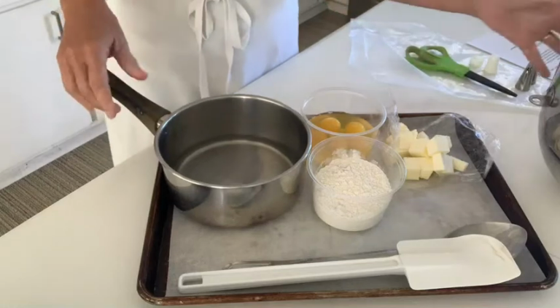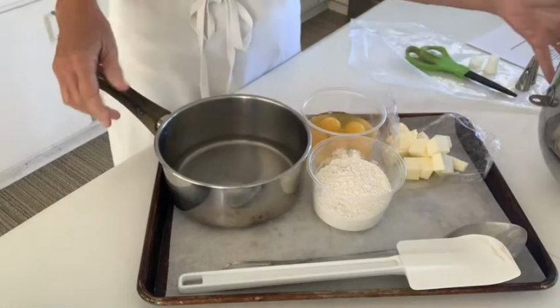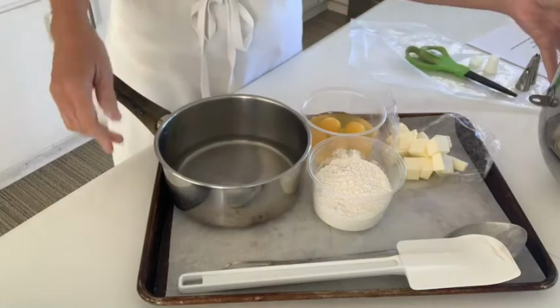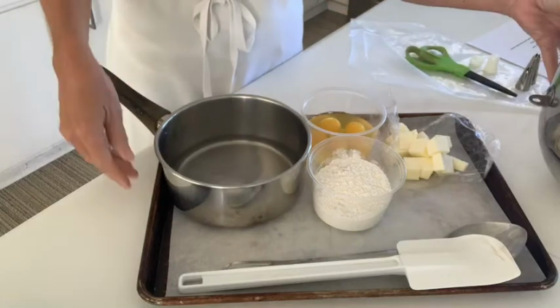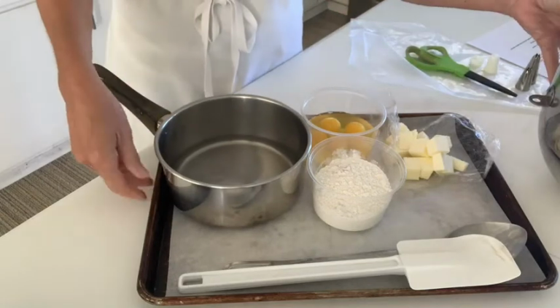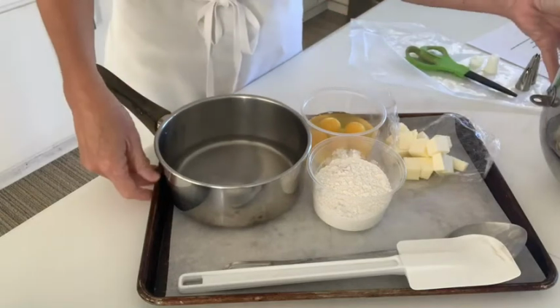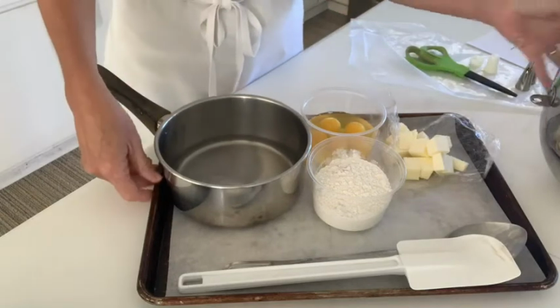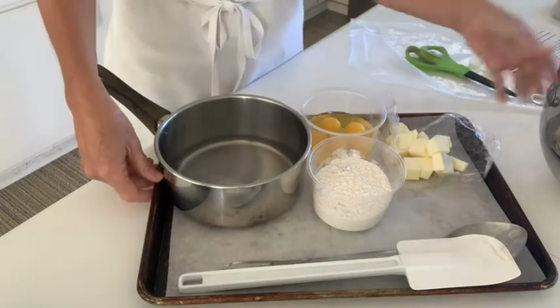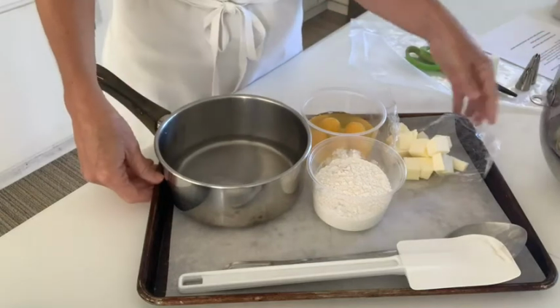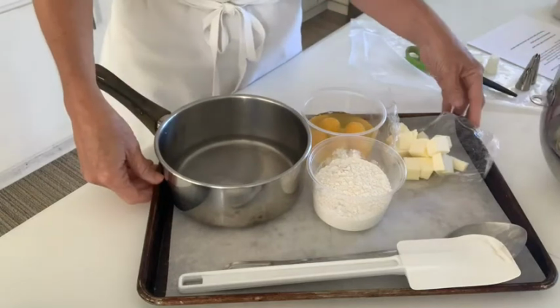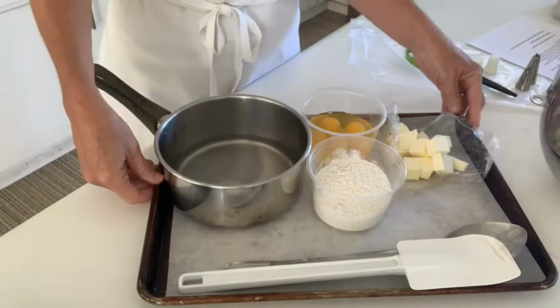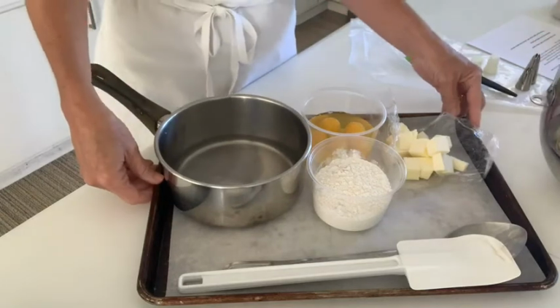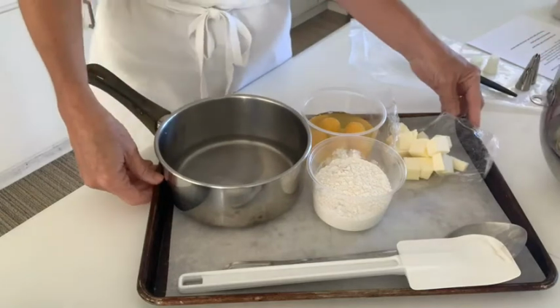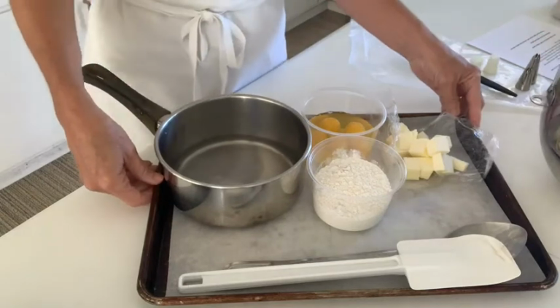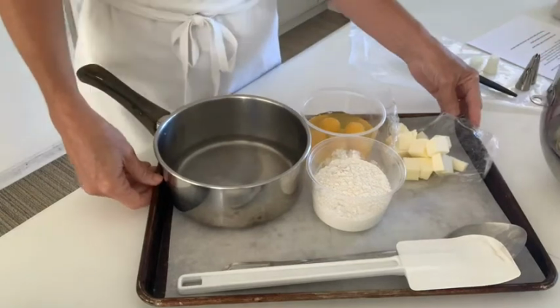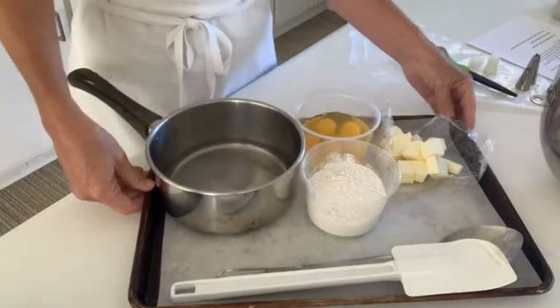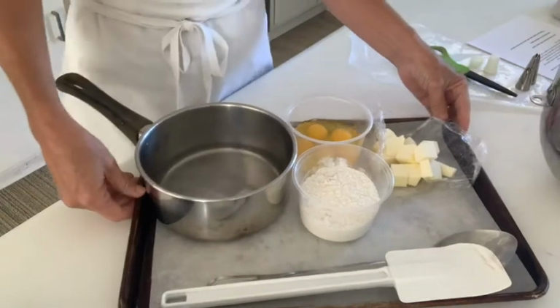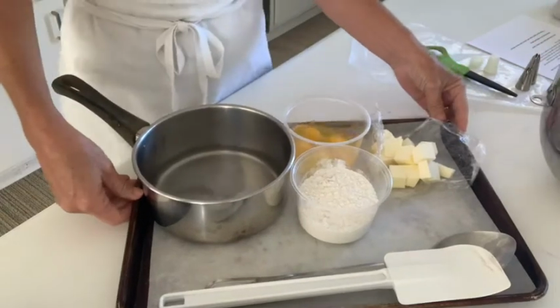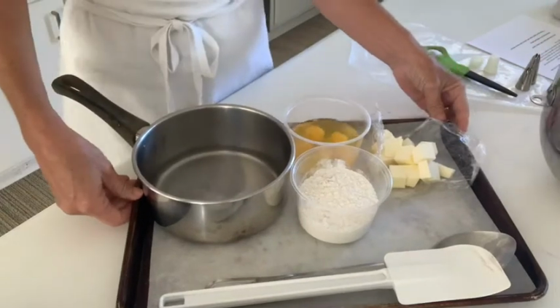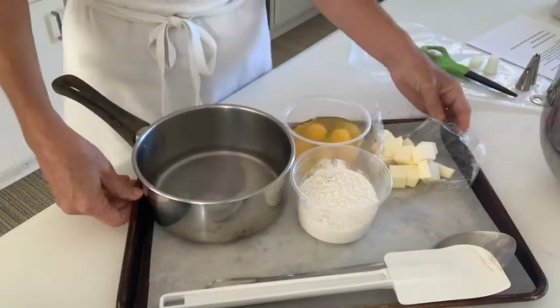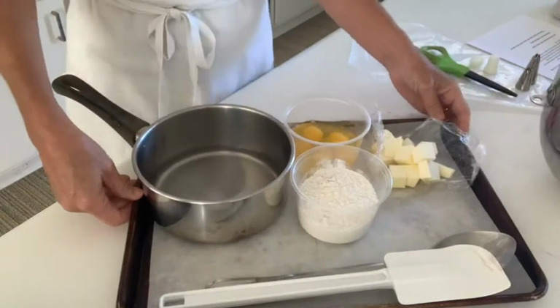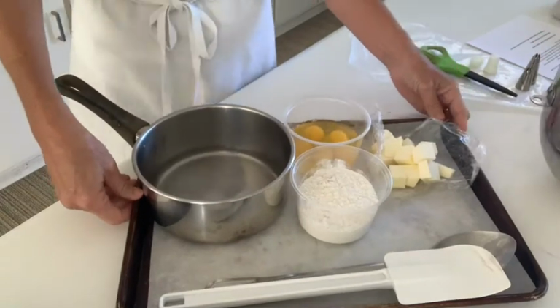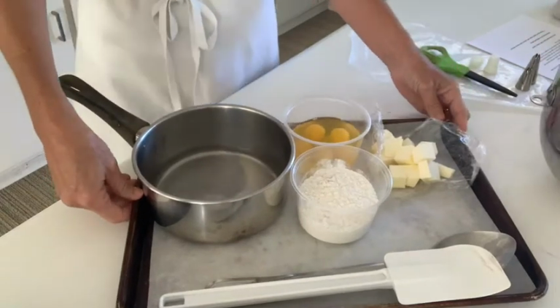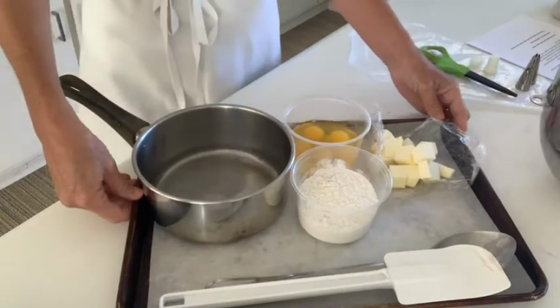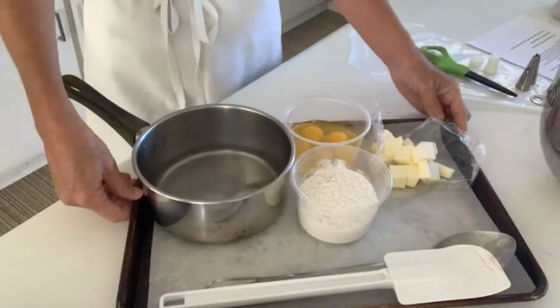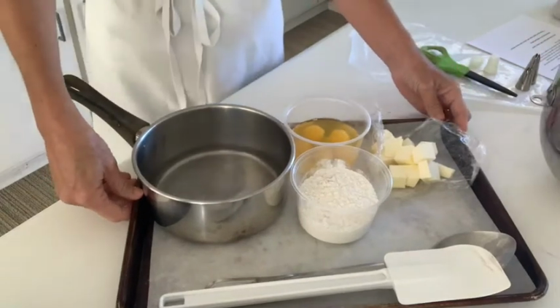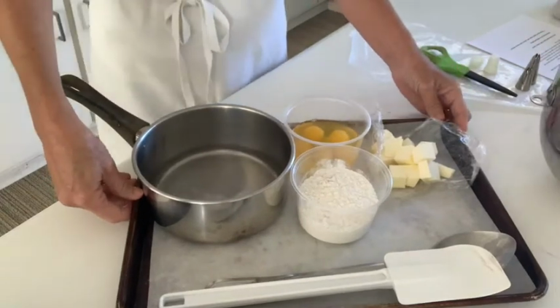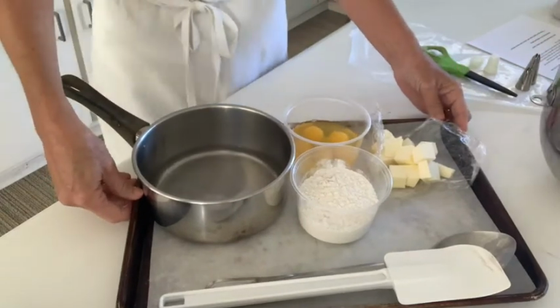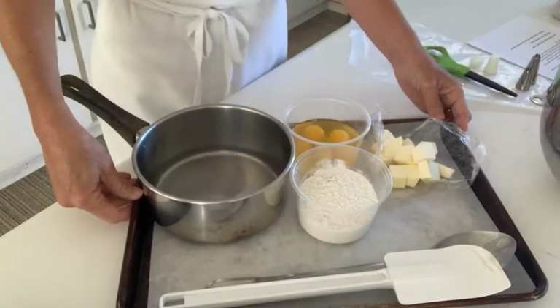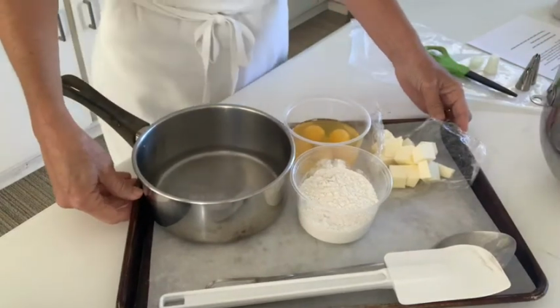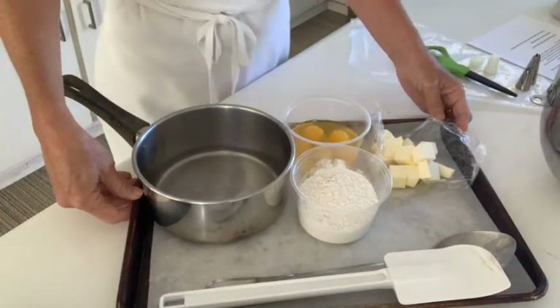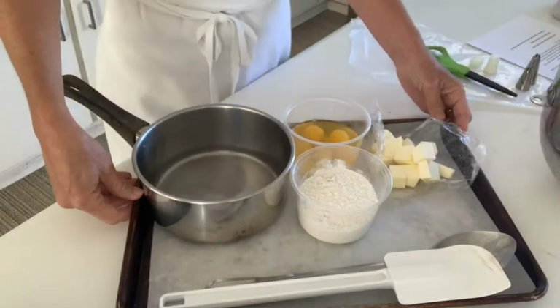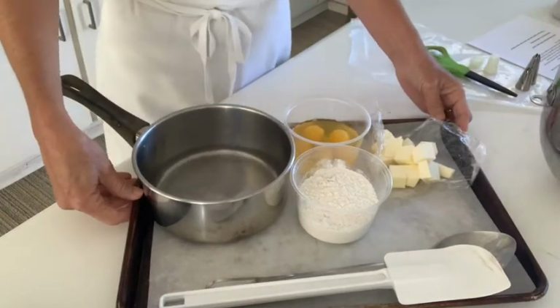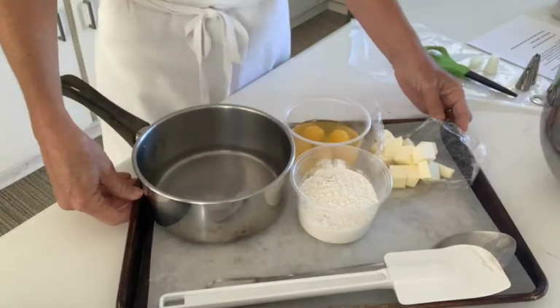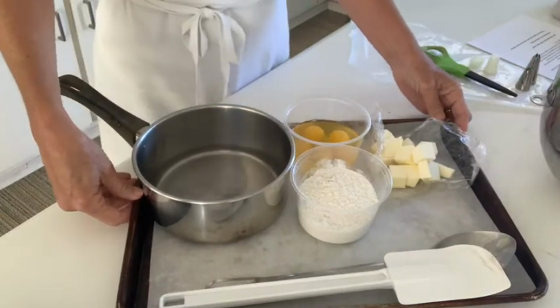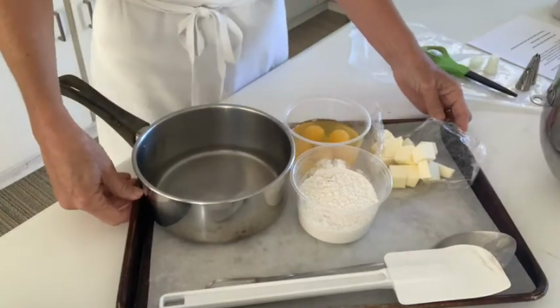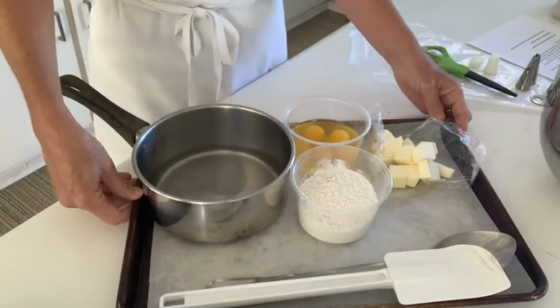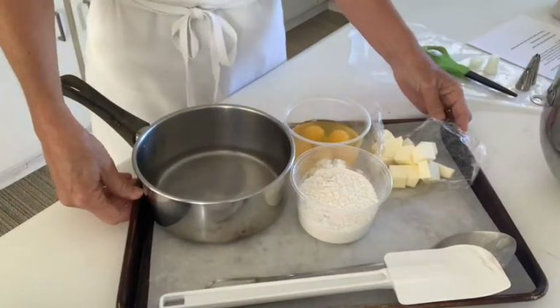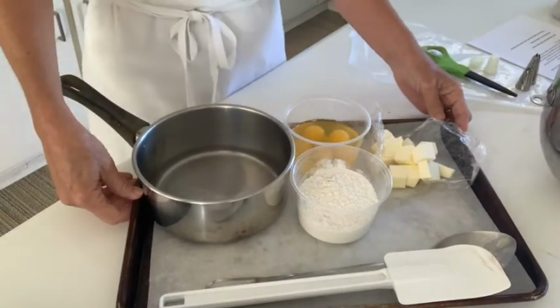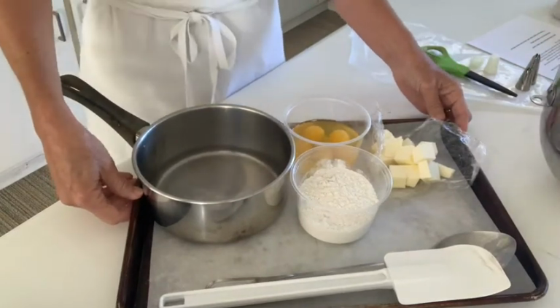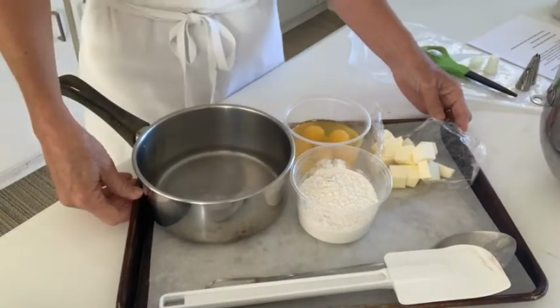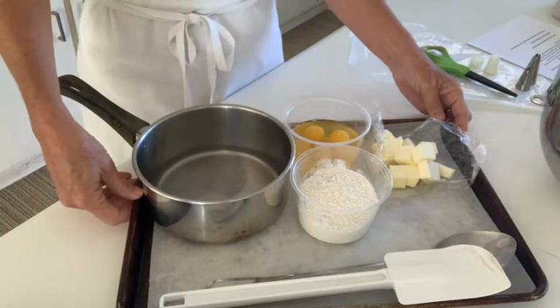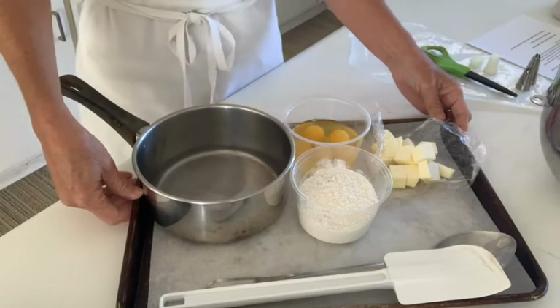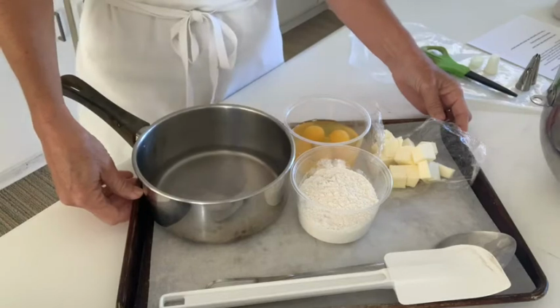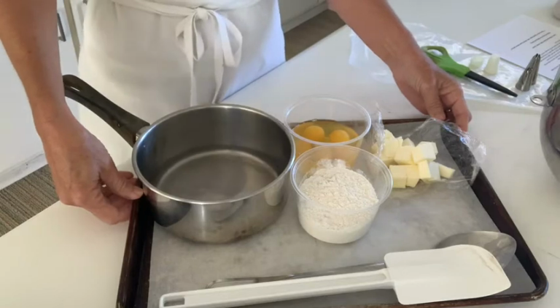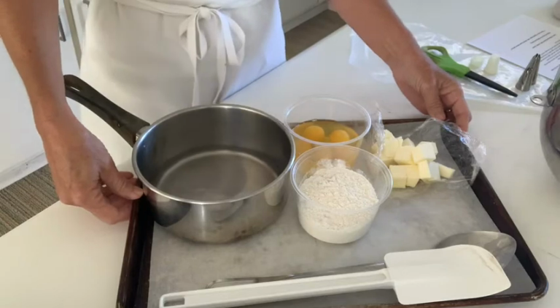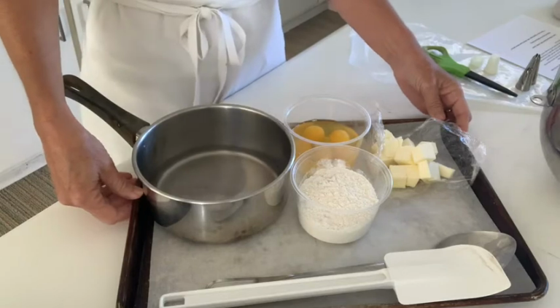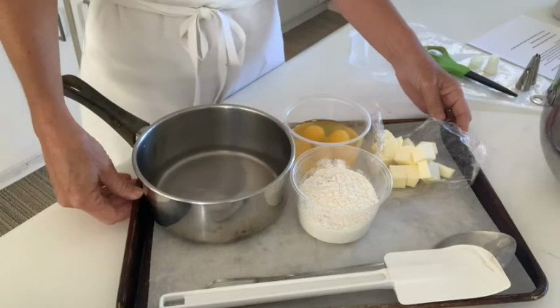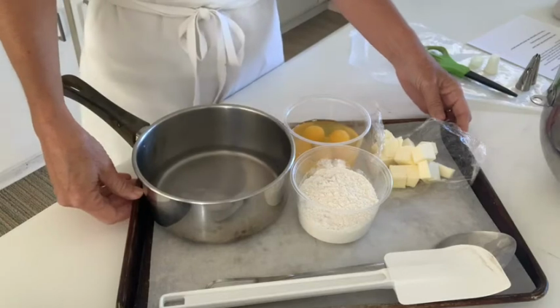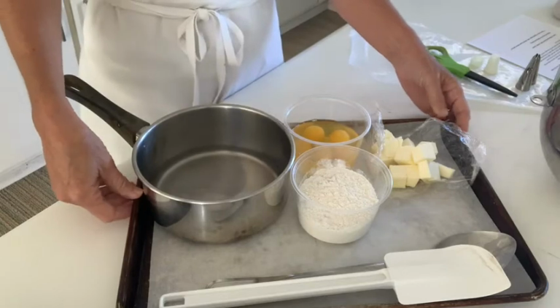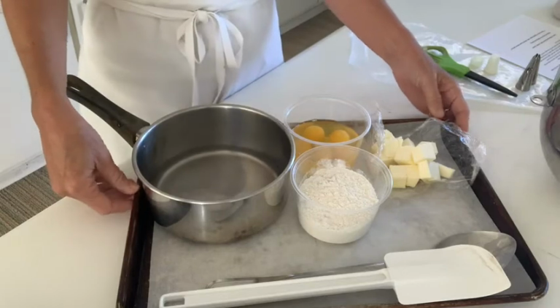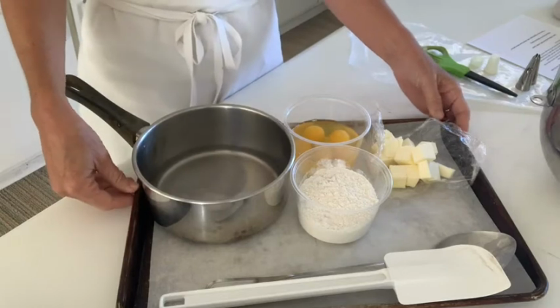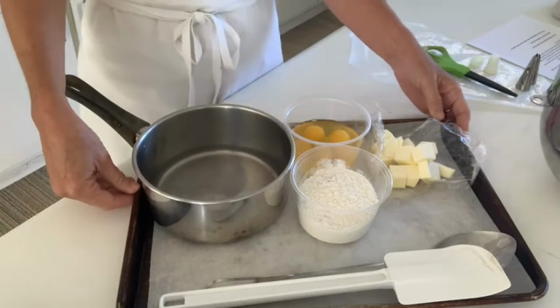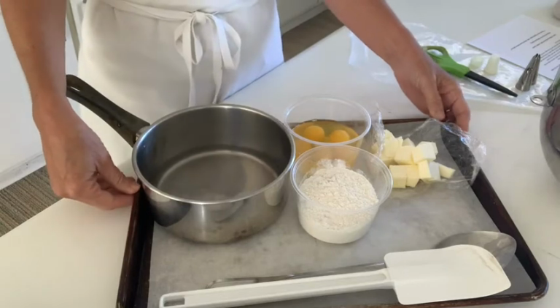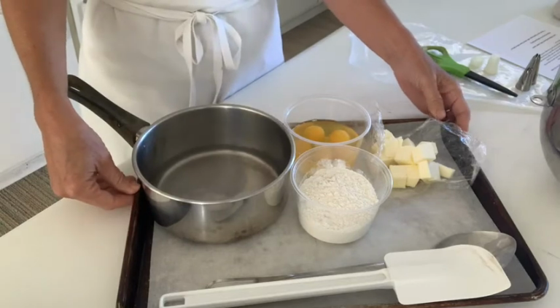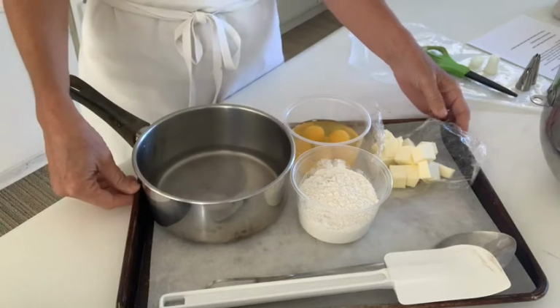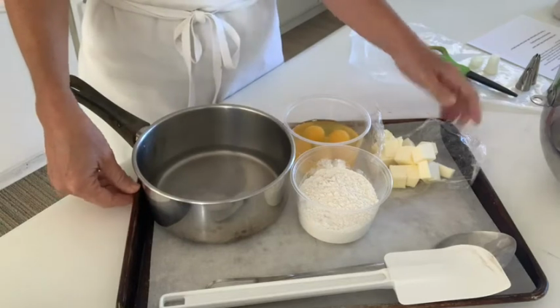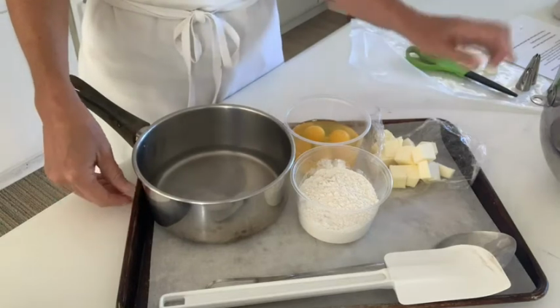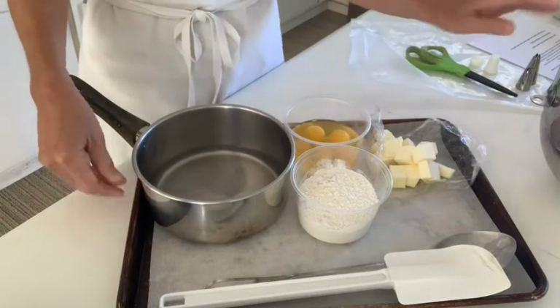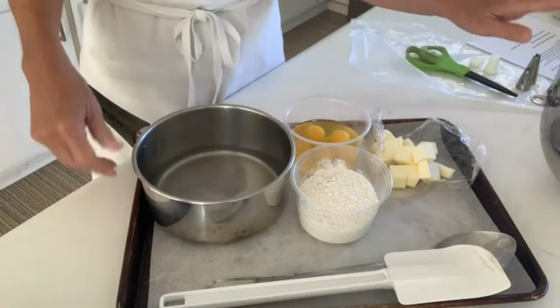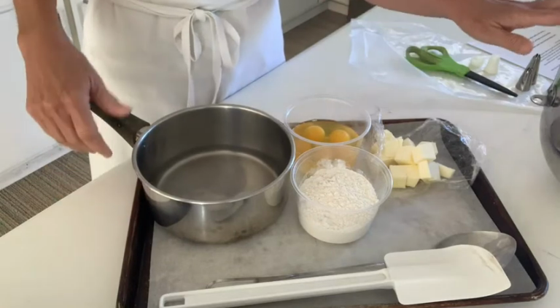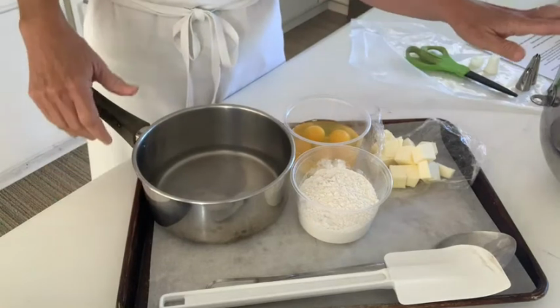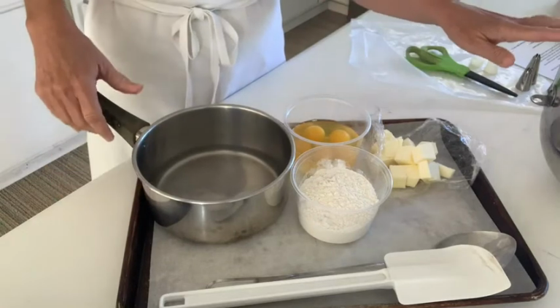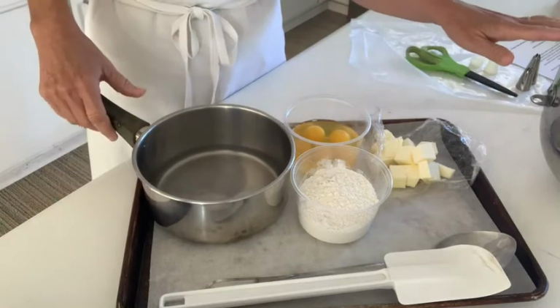We're going to make the pâte à choux dough. First, I'm going to show you the ingredients and the equipment.